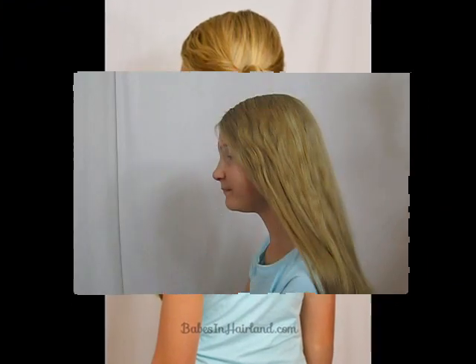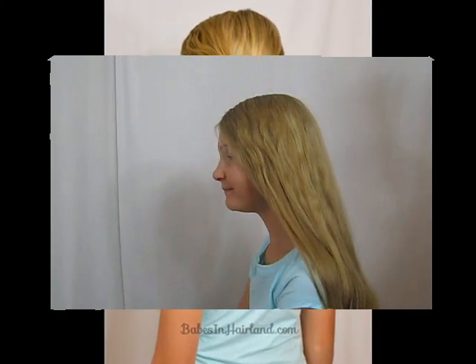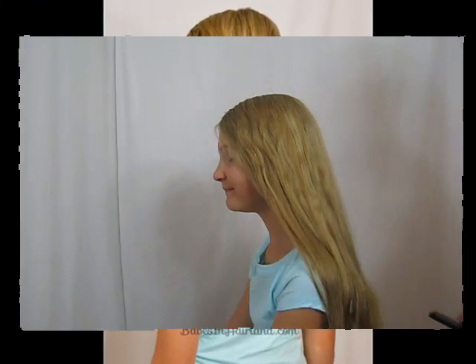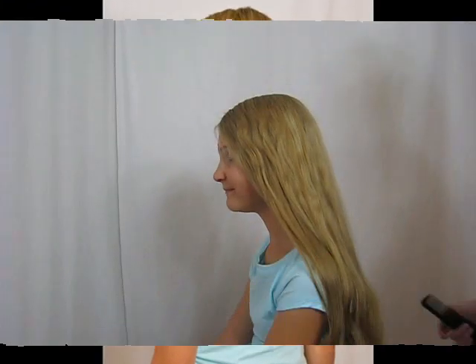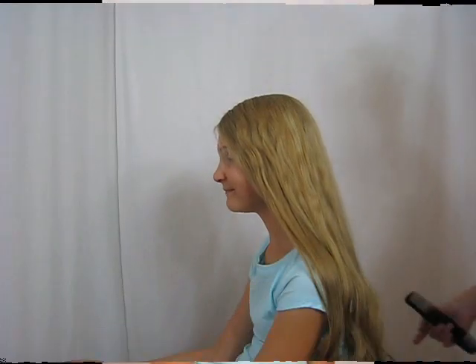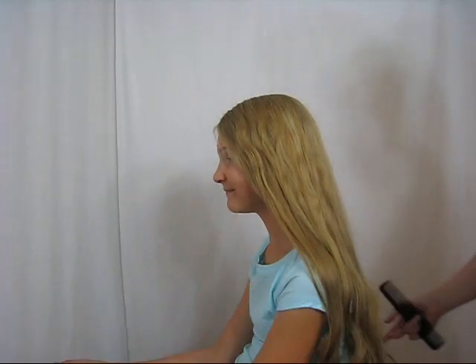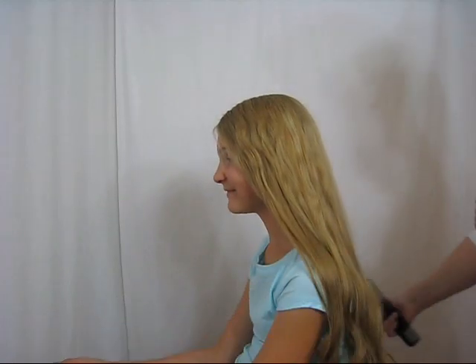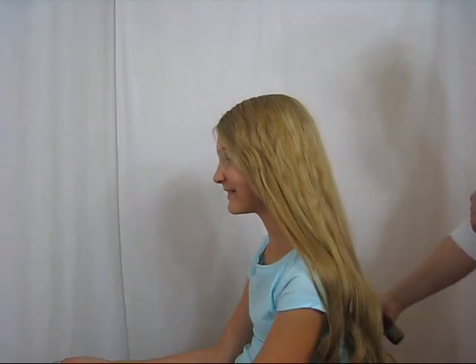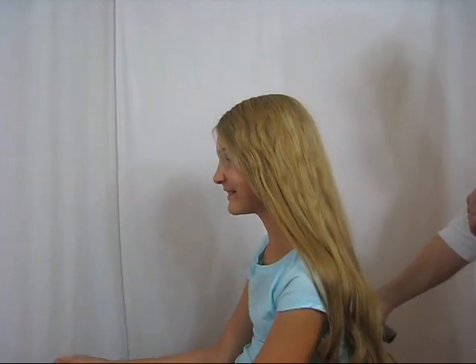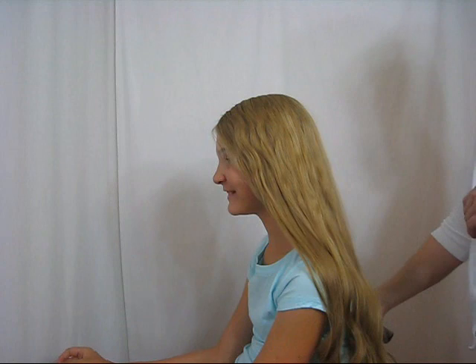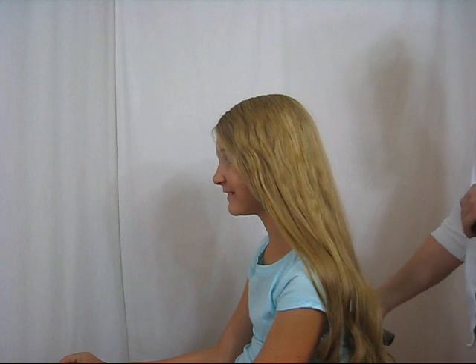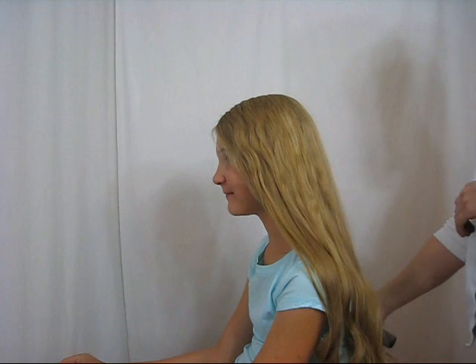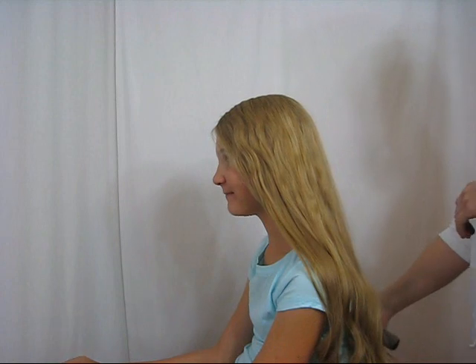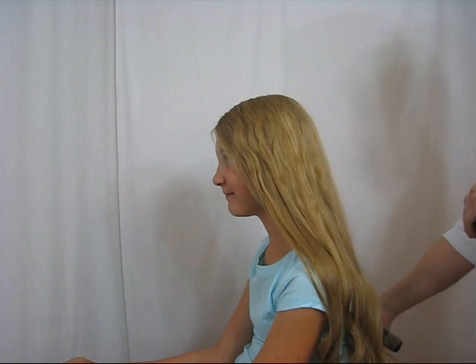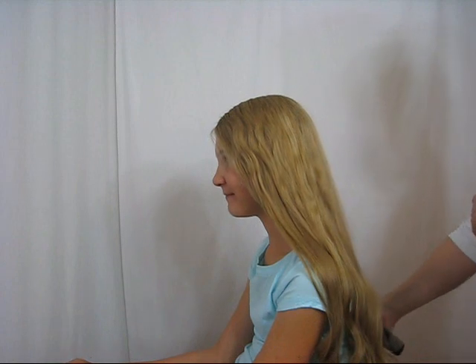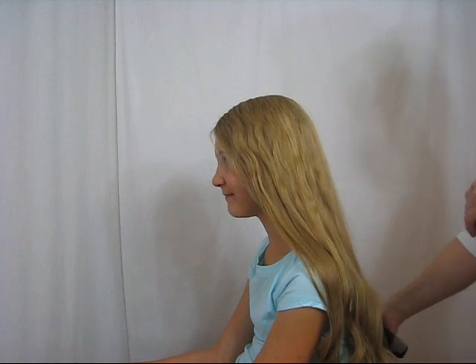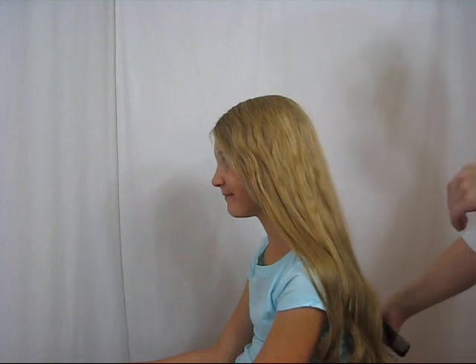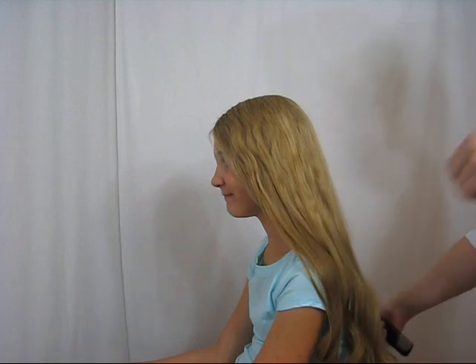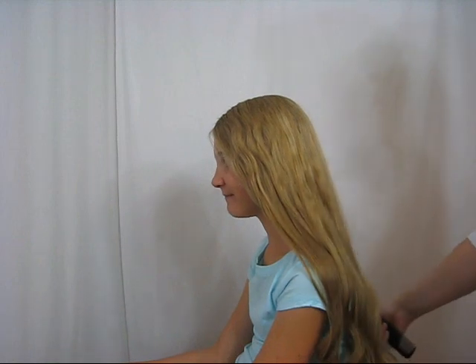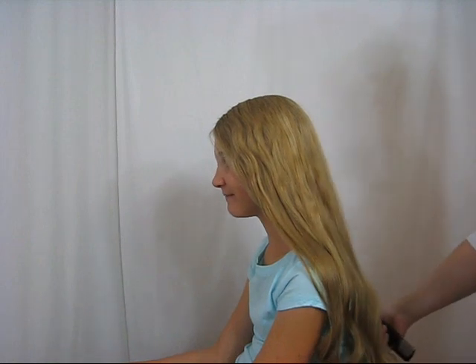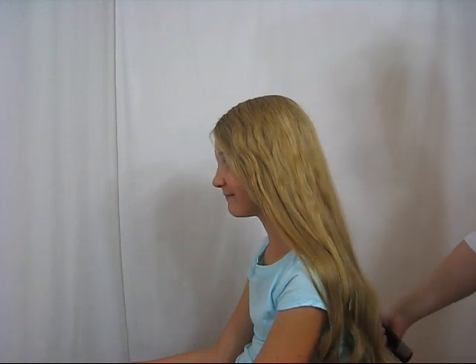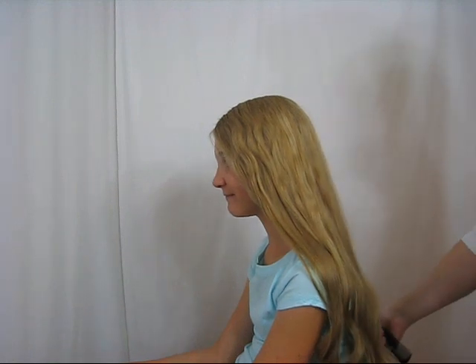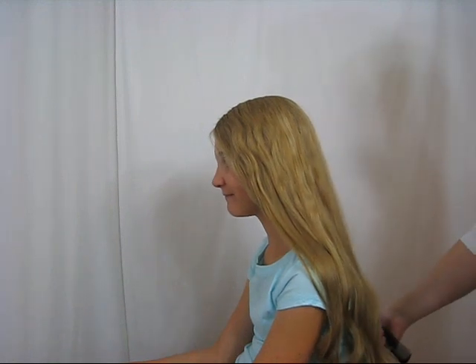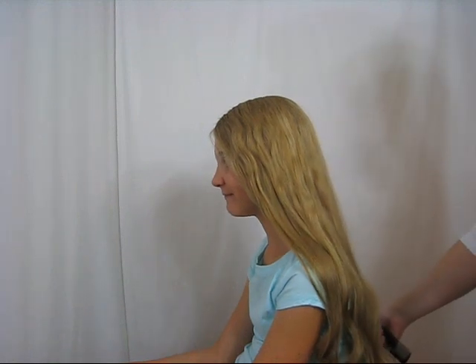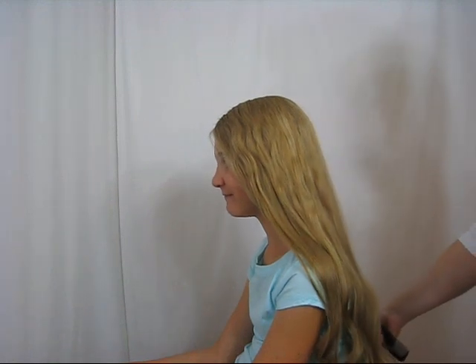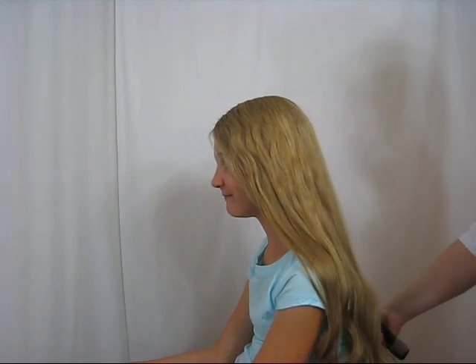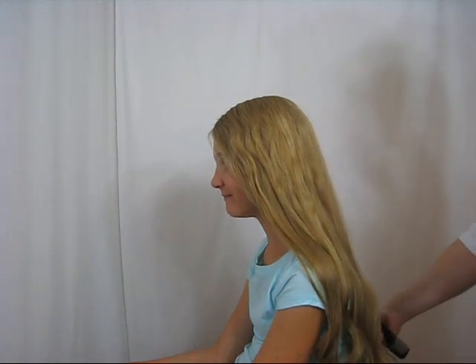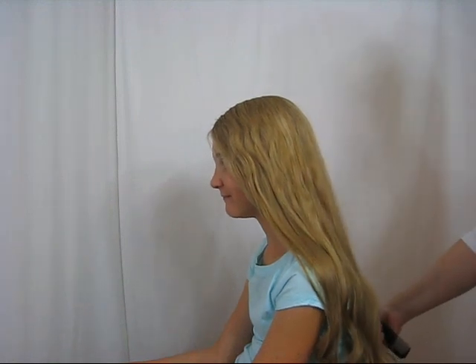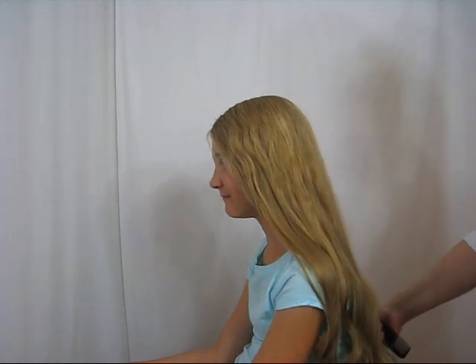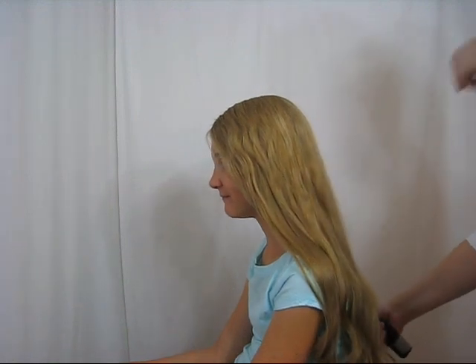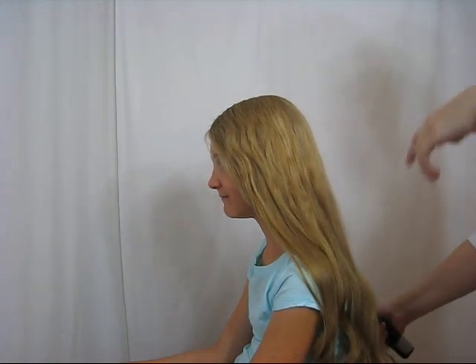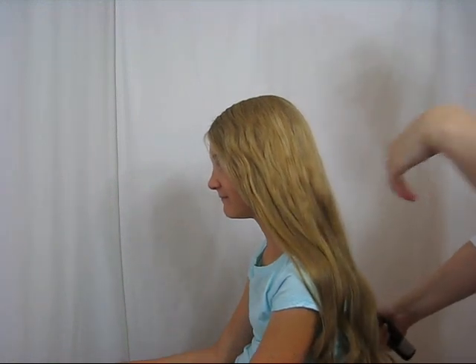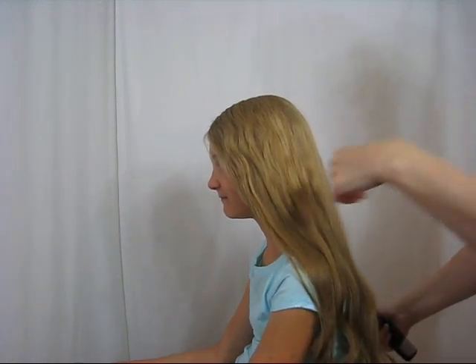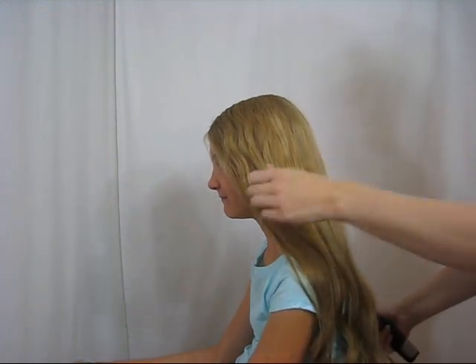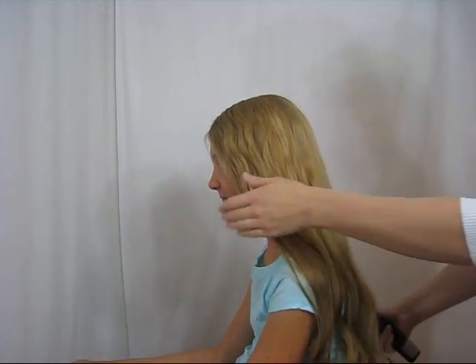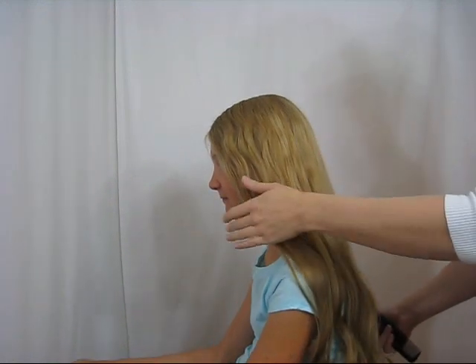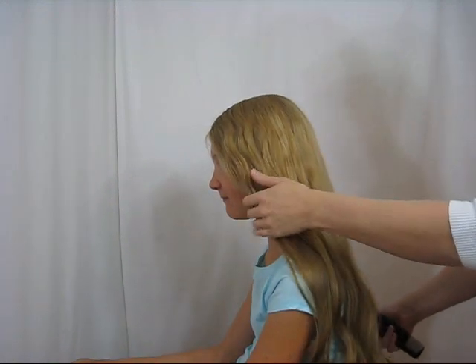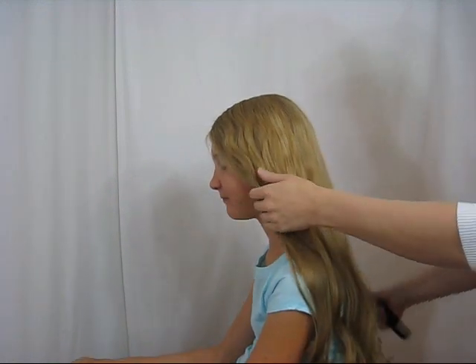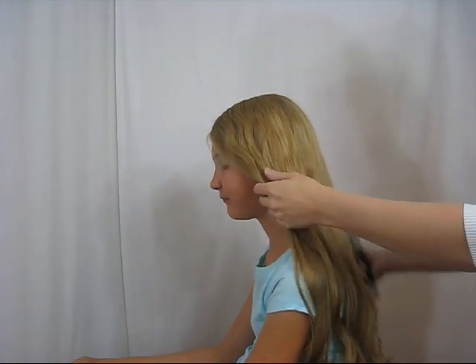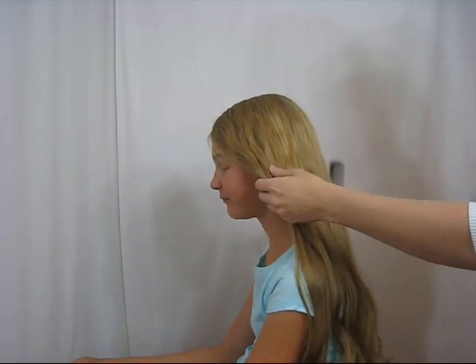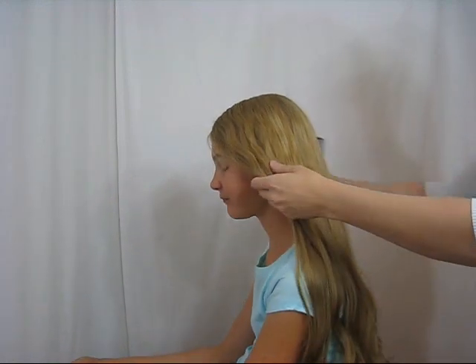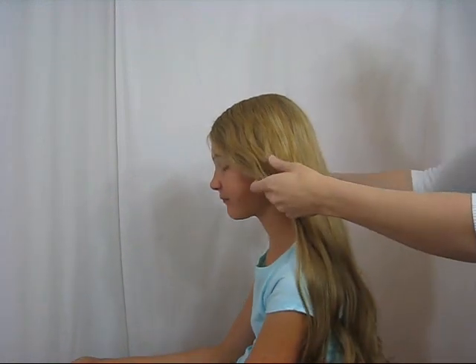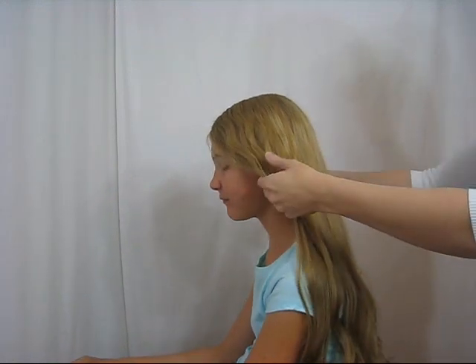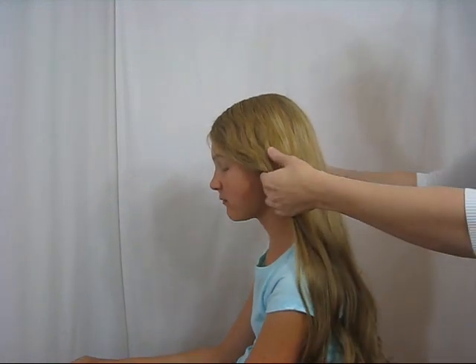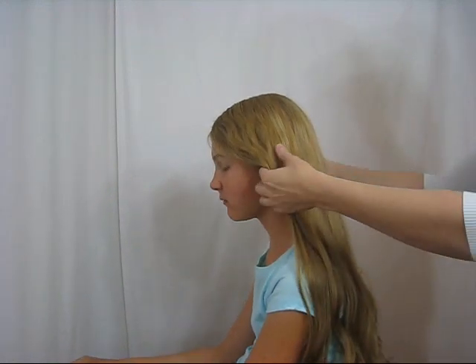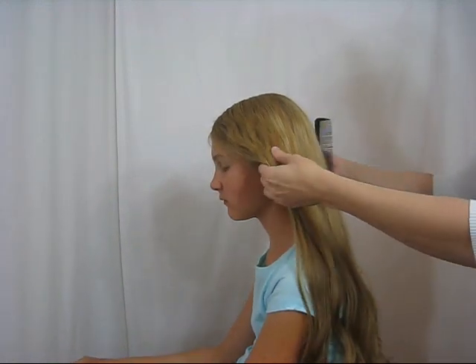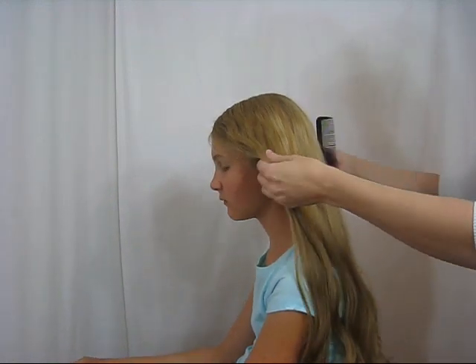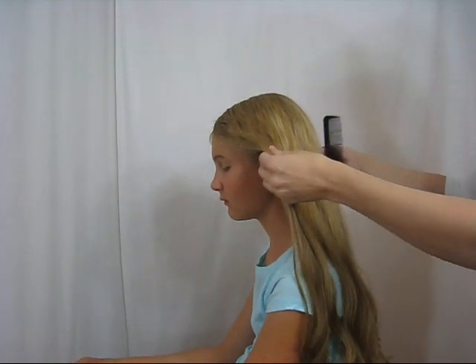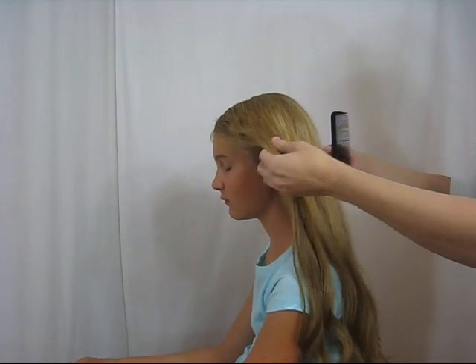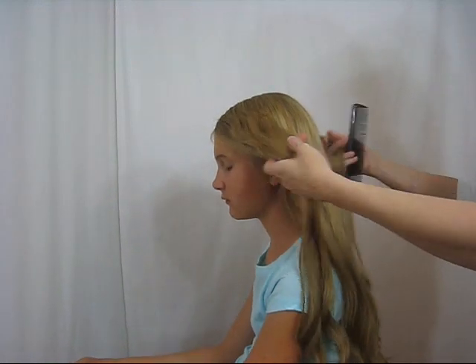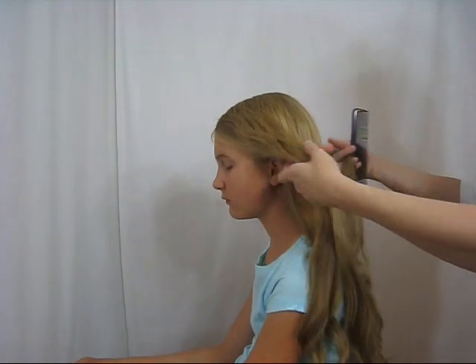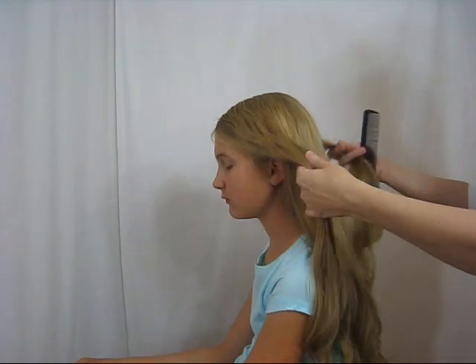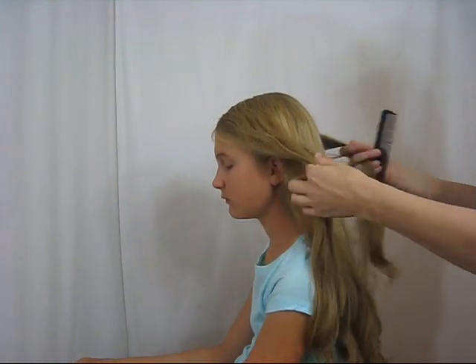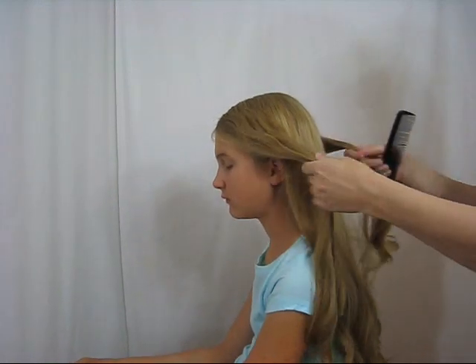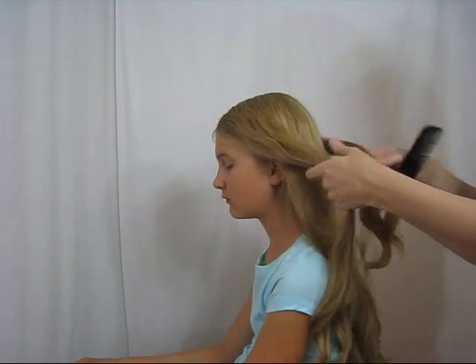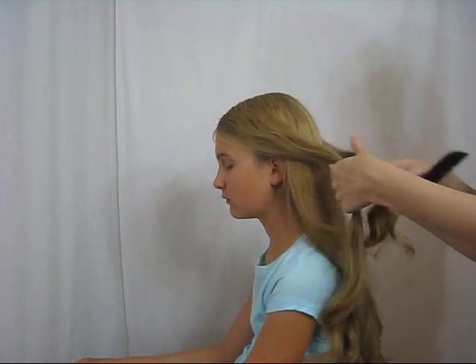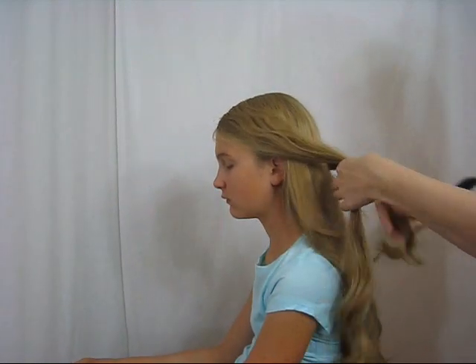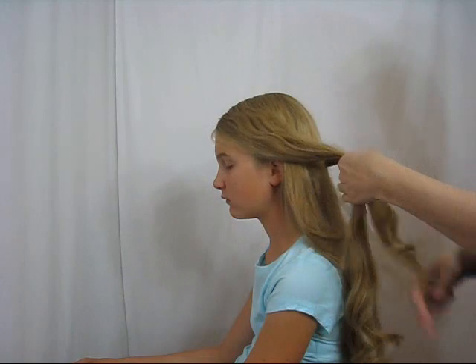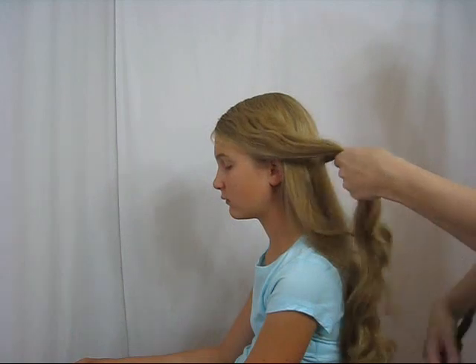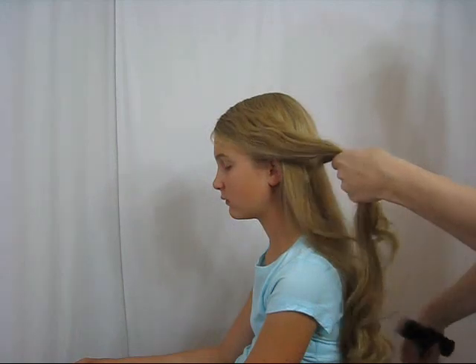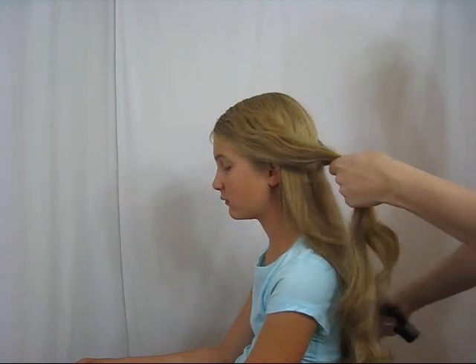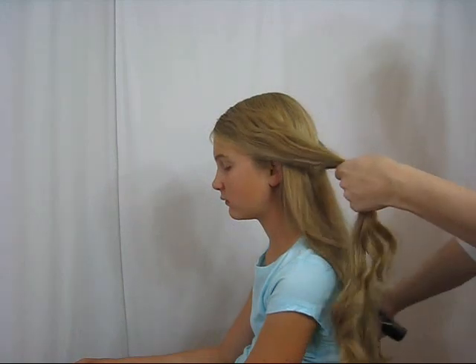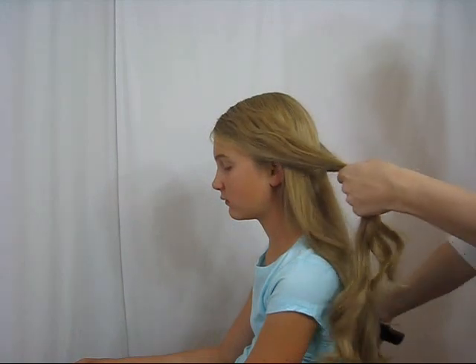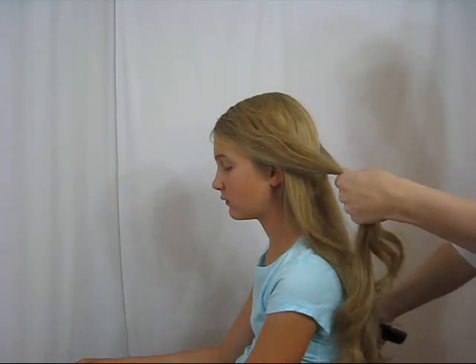Hey guys, it's Becky from Babes in Hairland. I just wanted to show you this really cute and easy side swept knotted hairstyle.